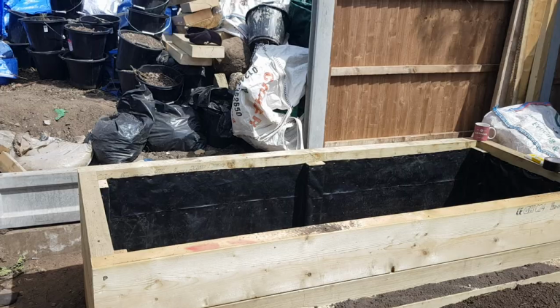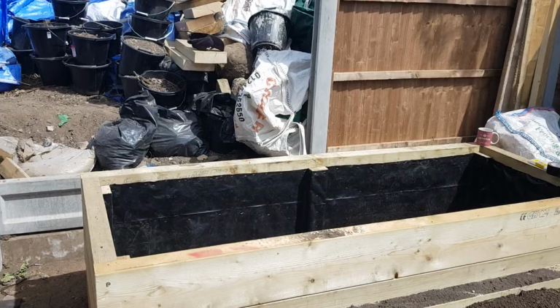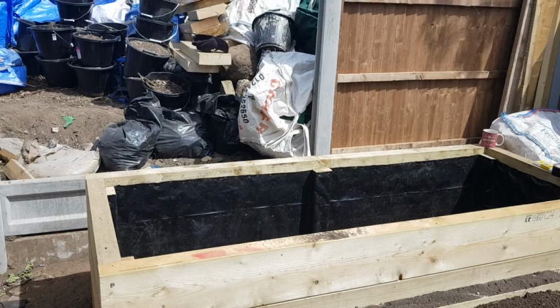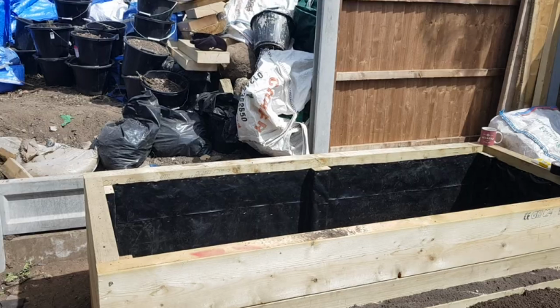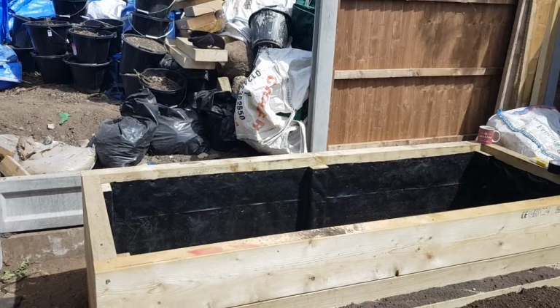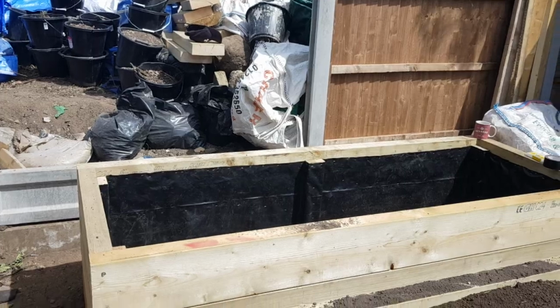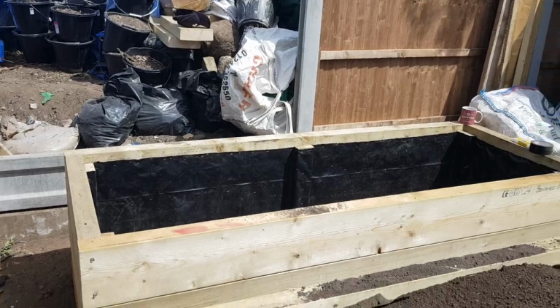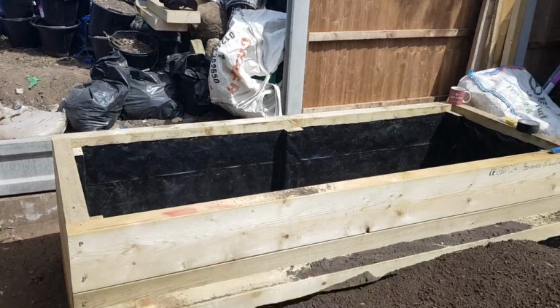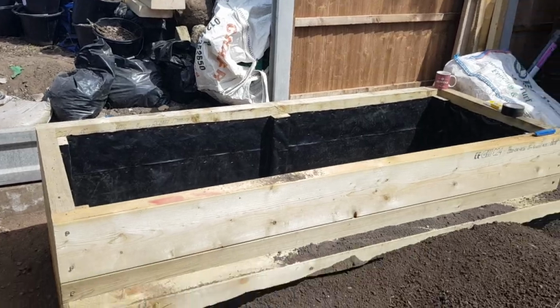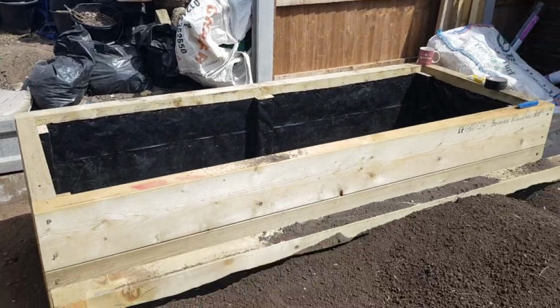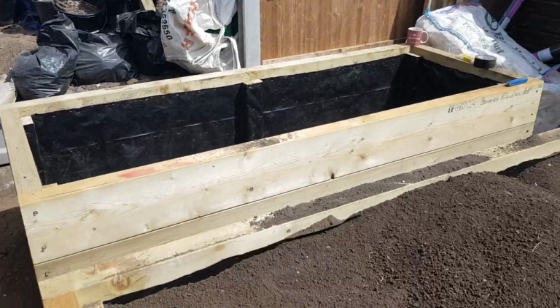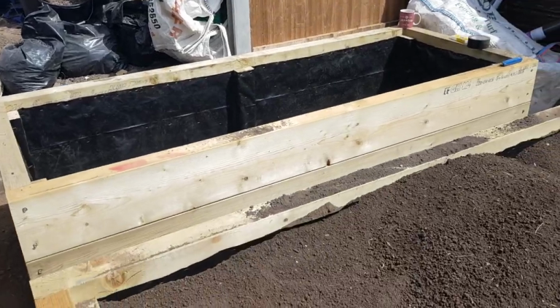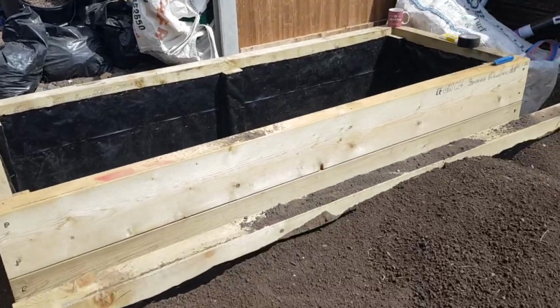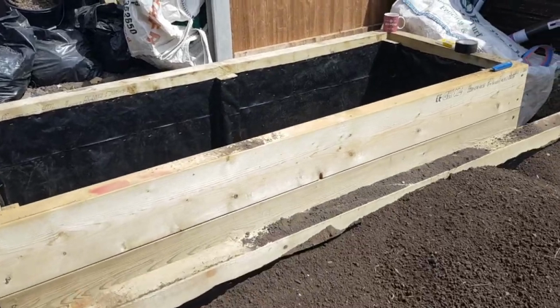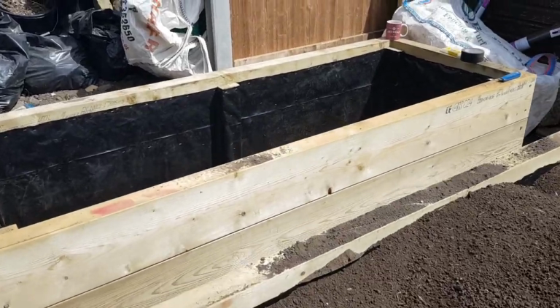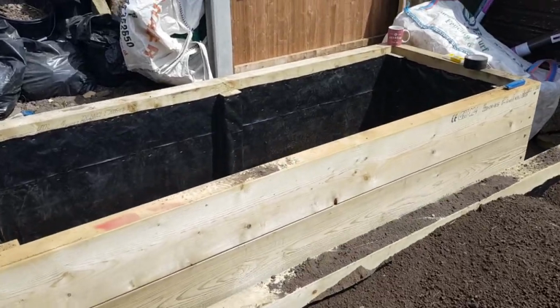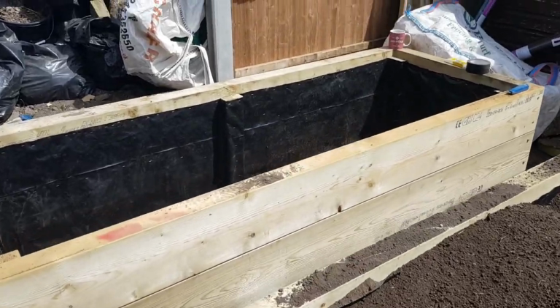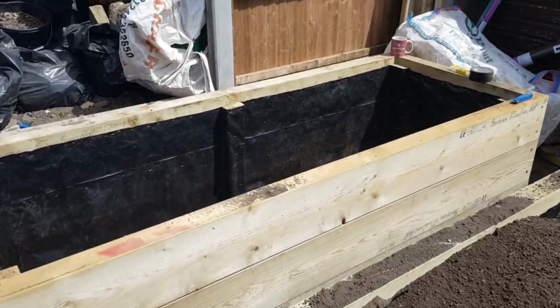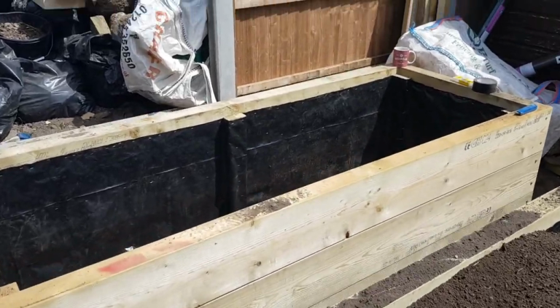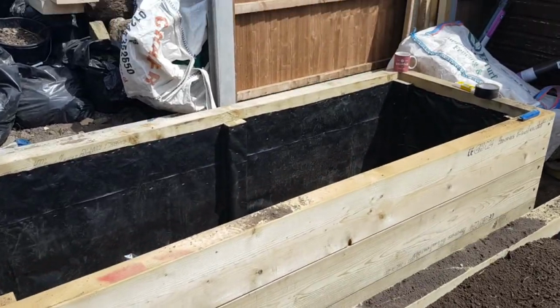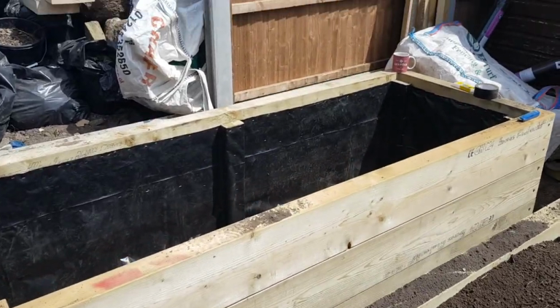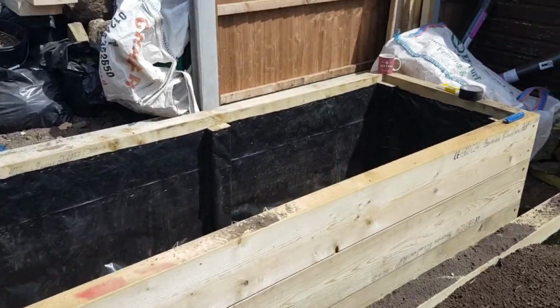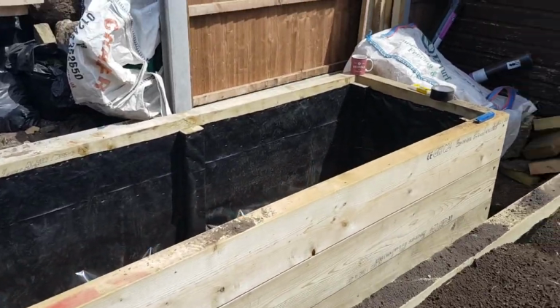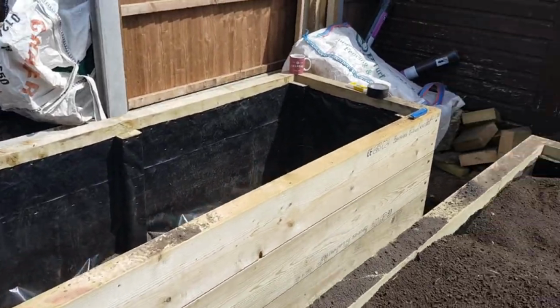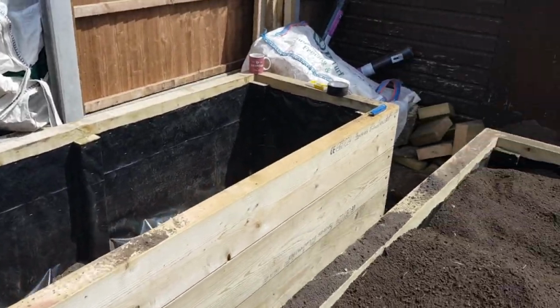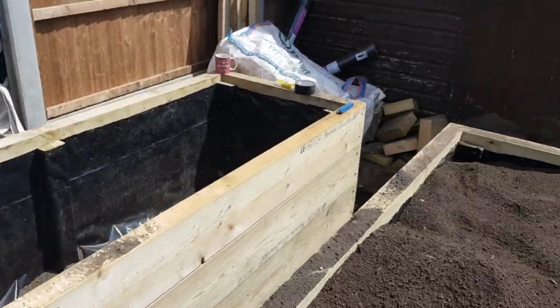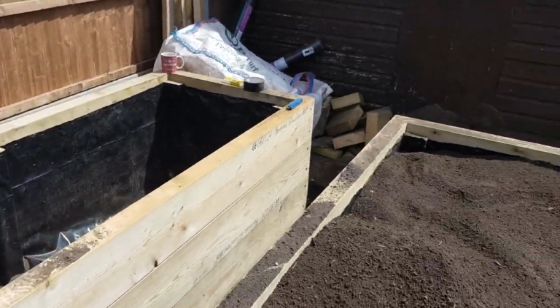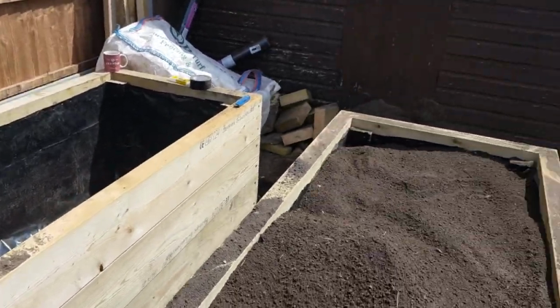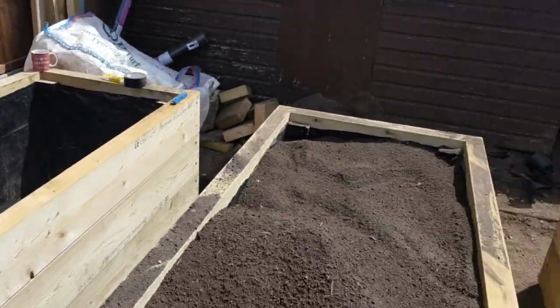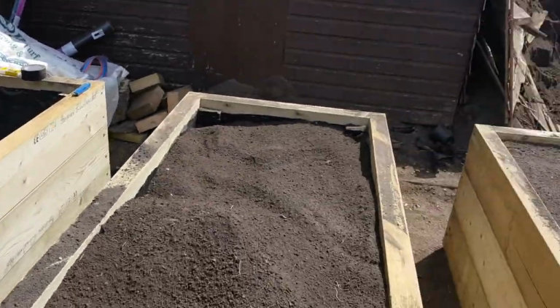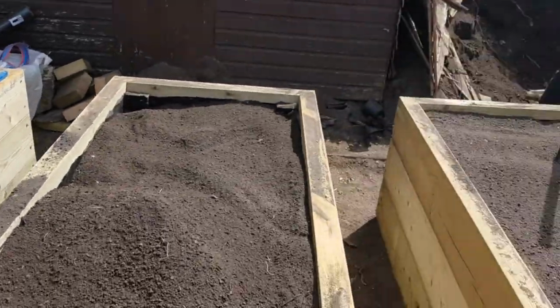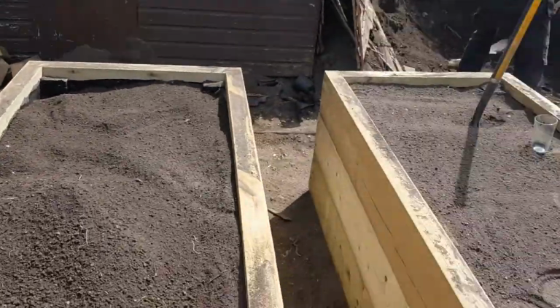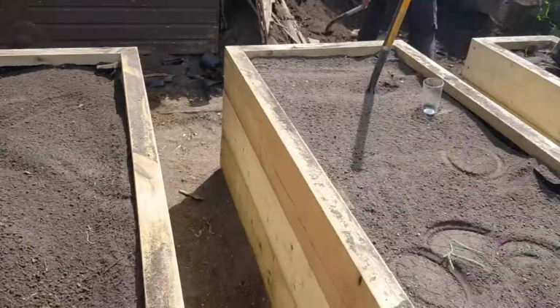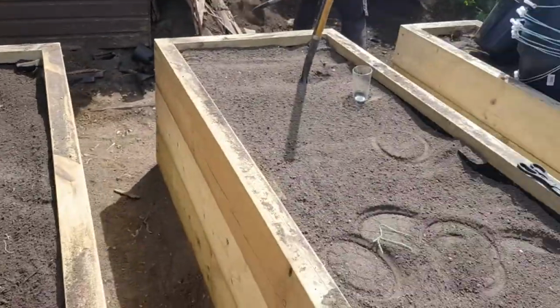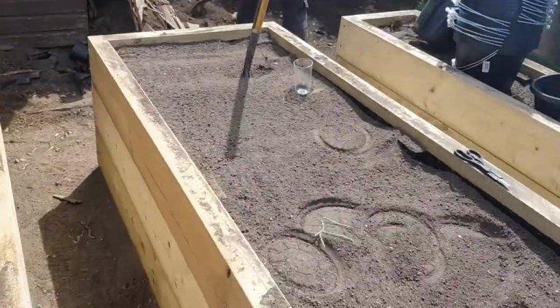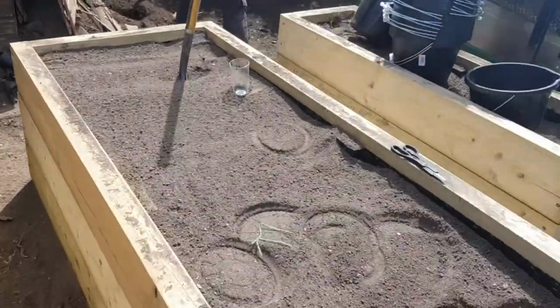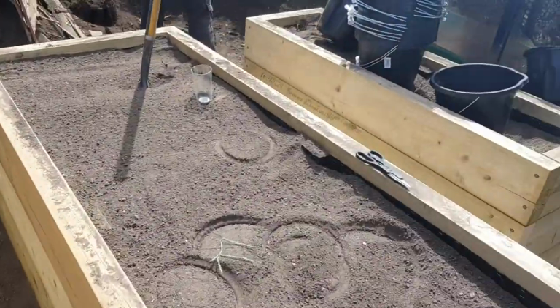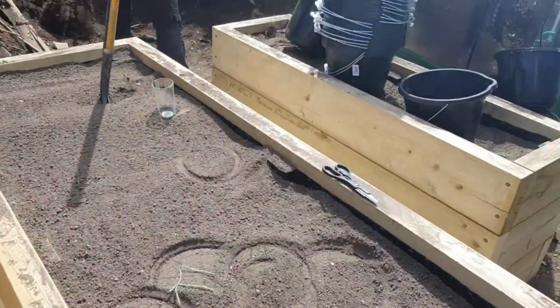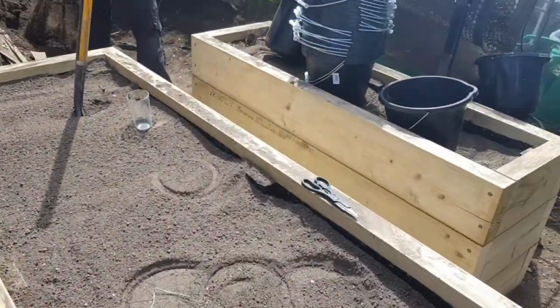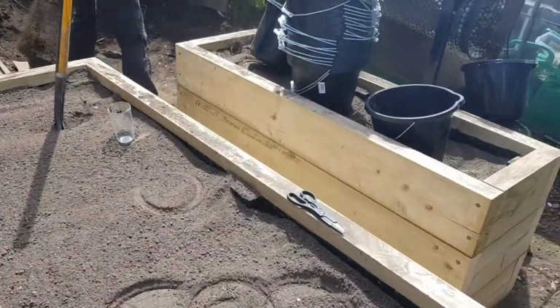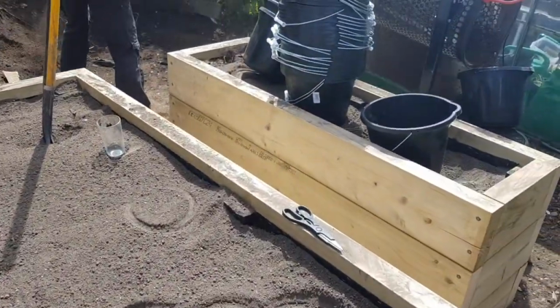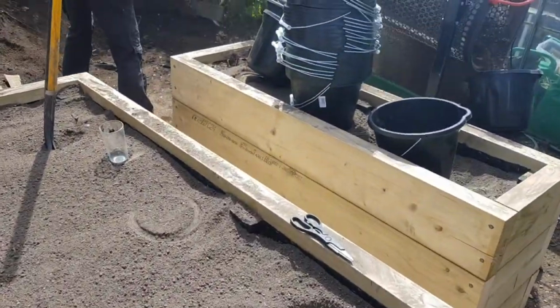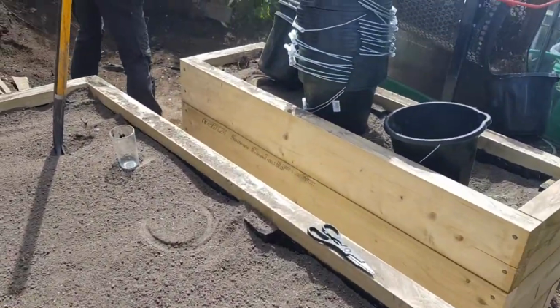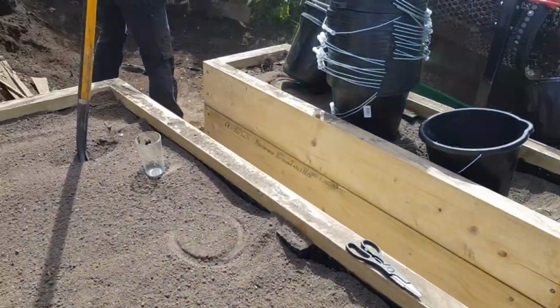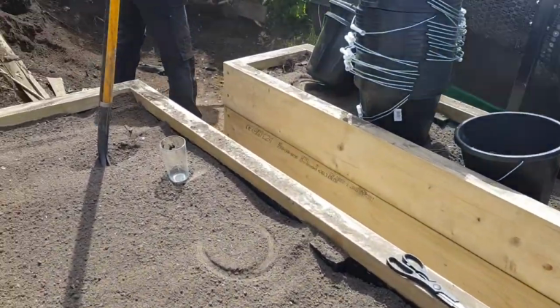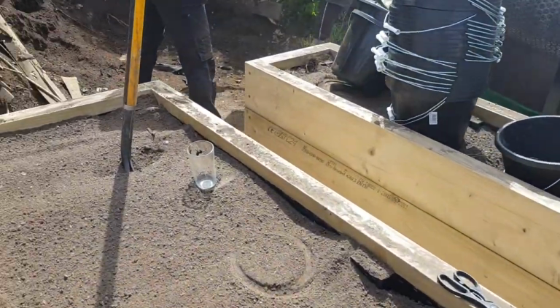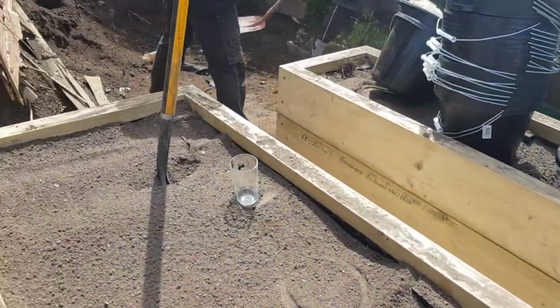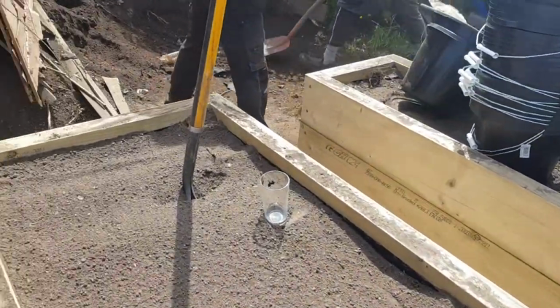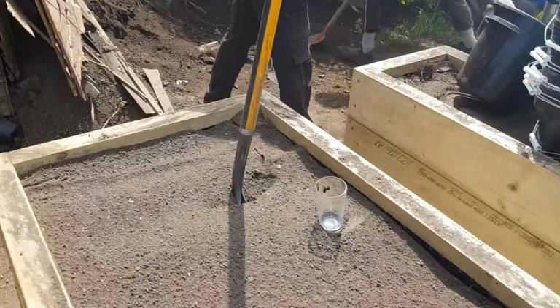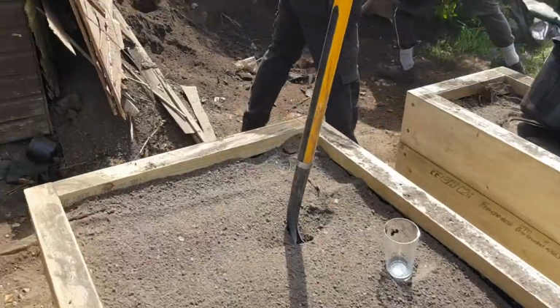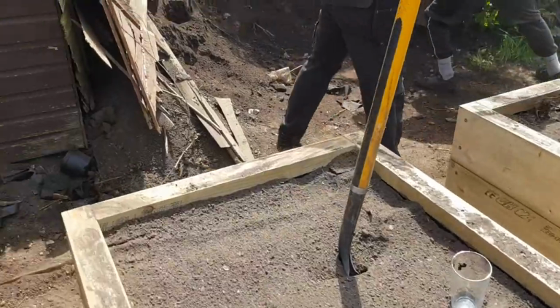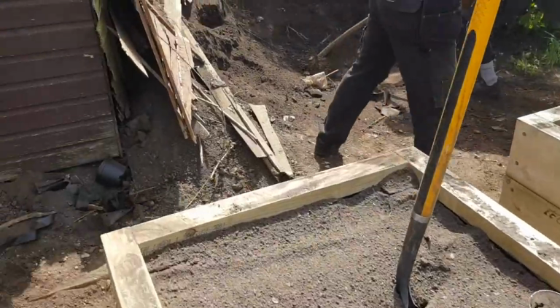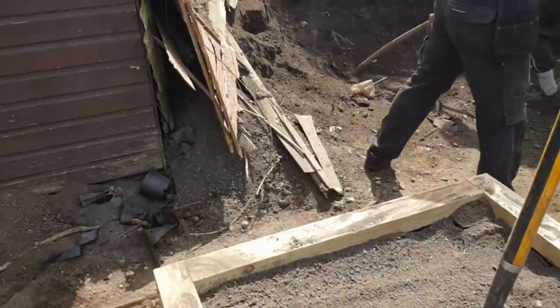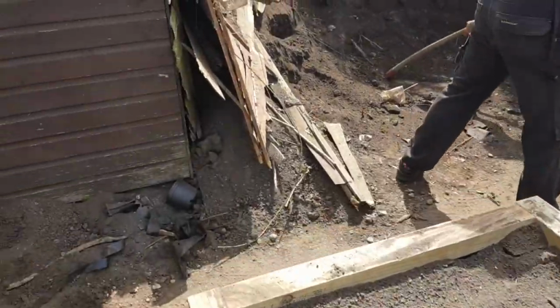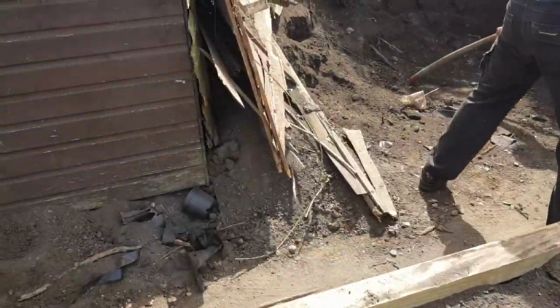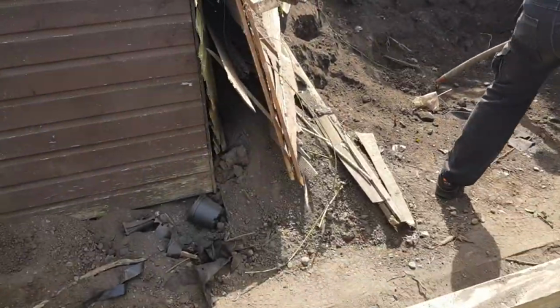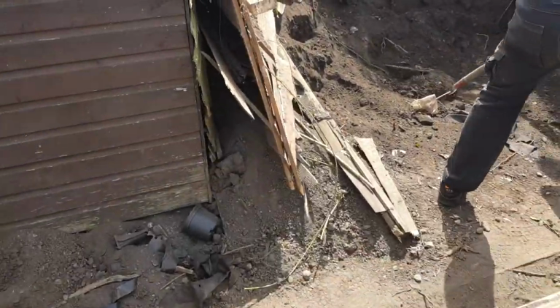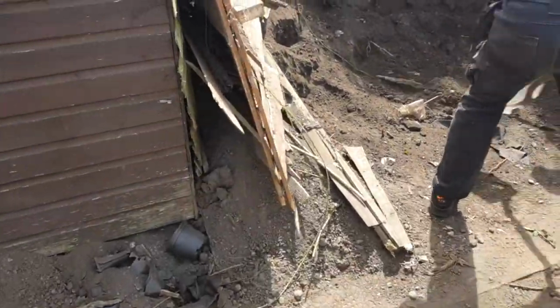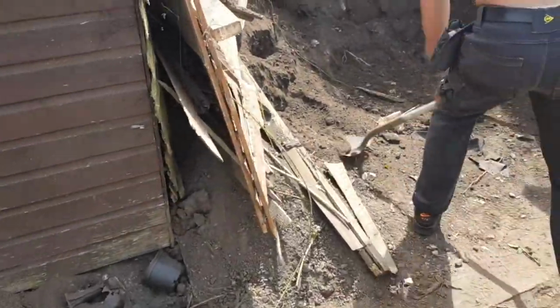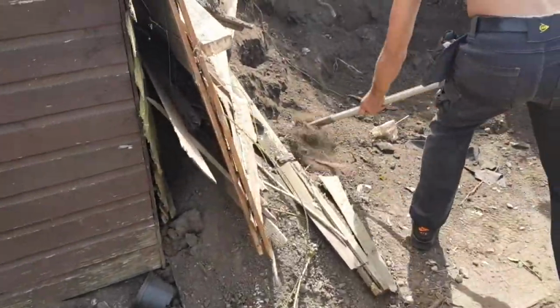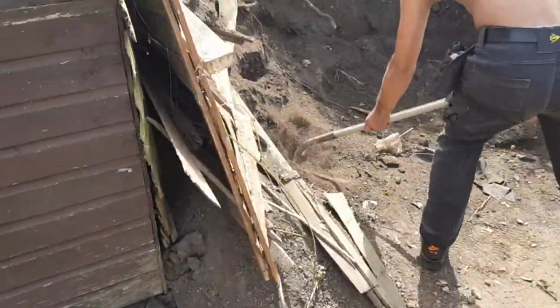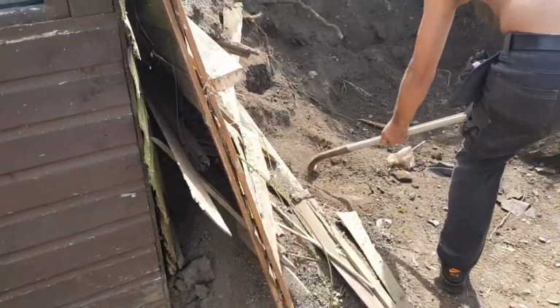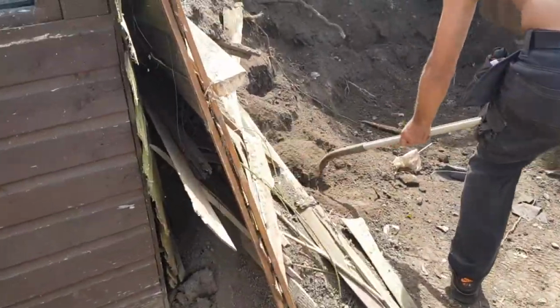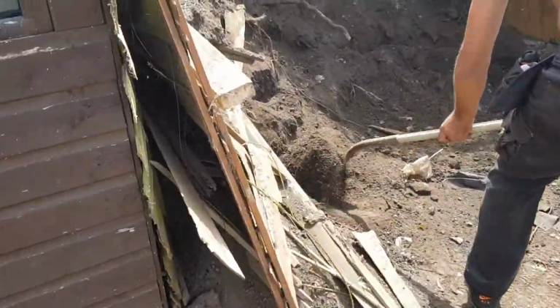Here we are making these raised planters, getting filled nicely, just going to show you the process.